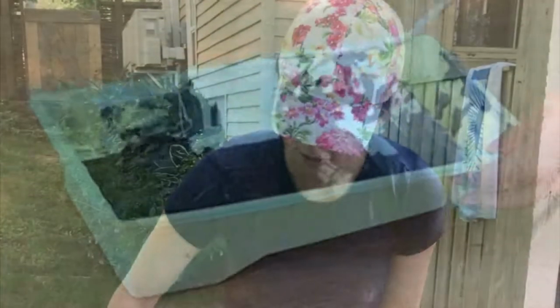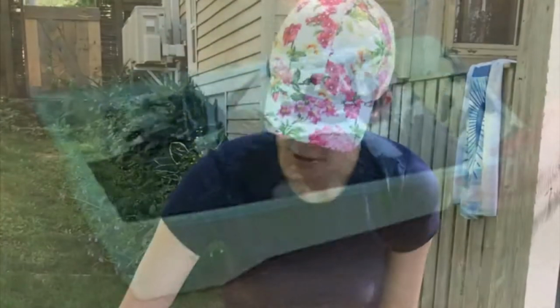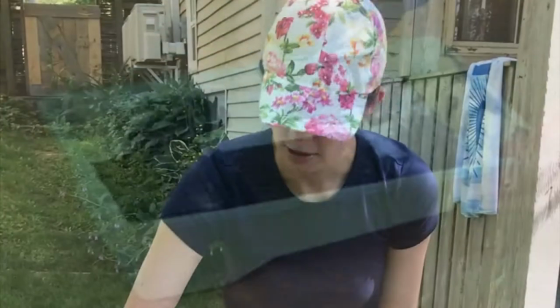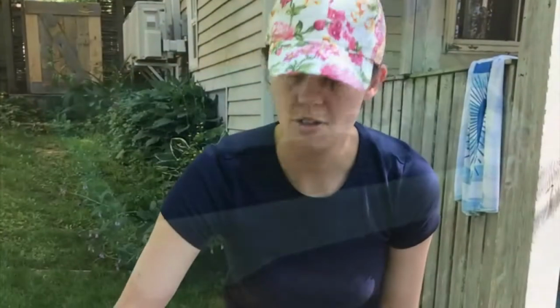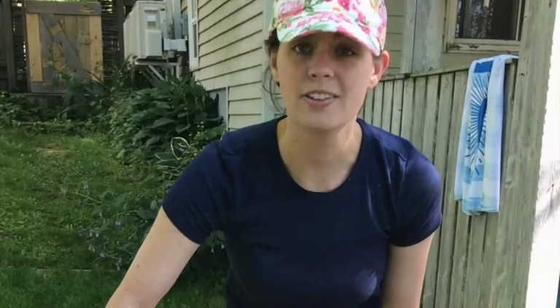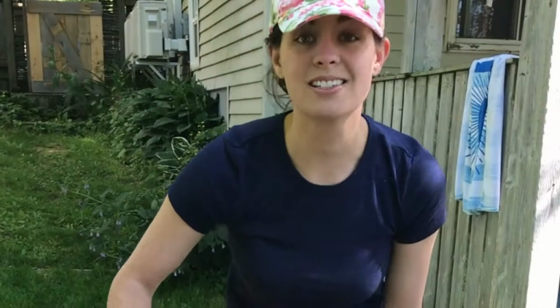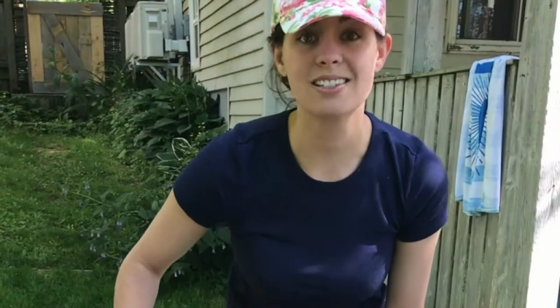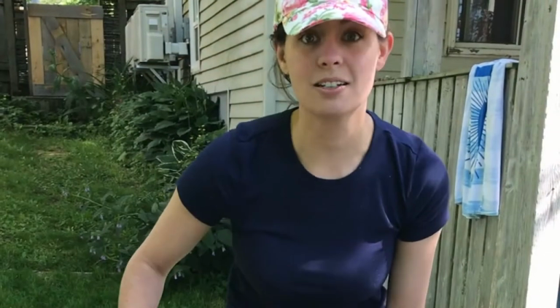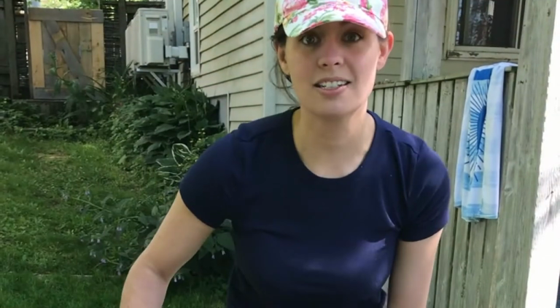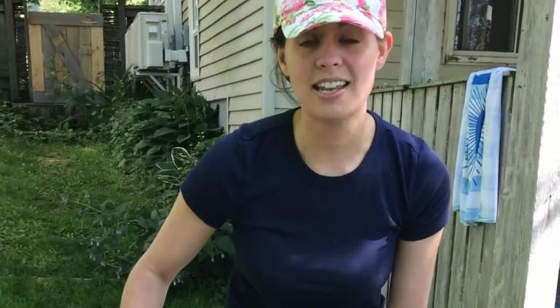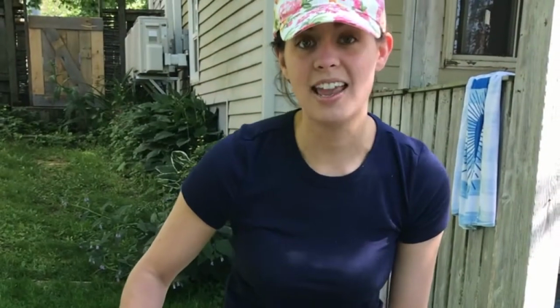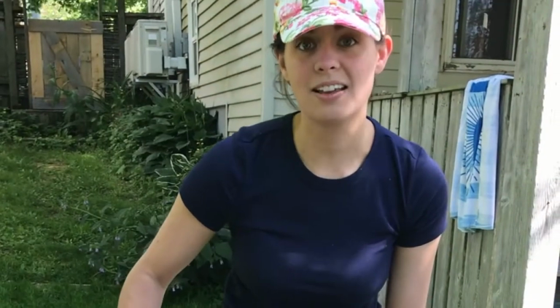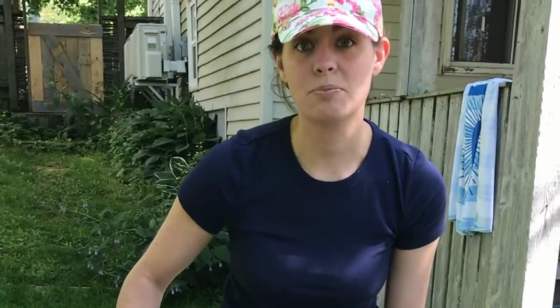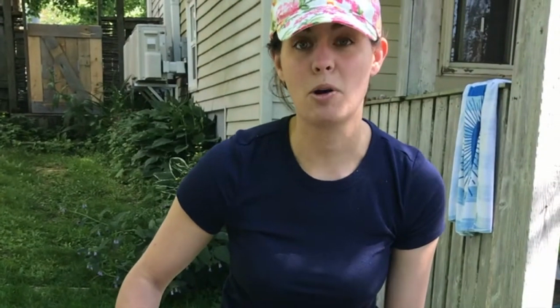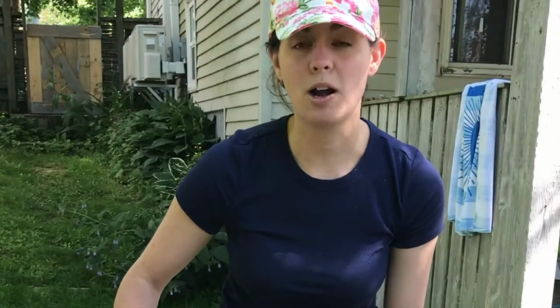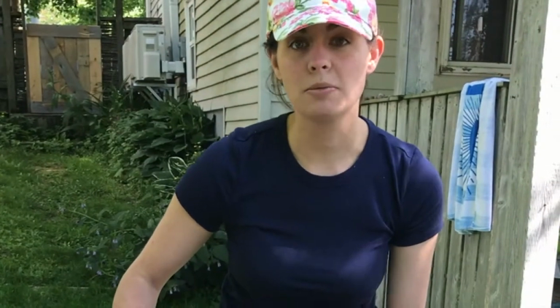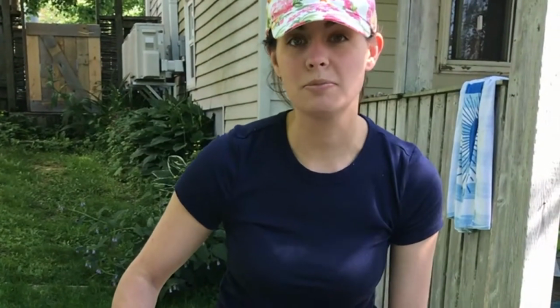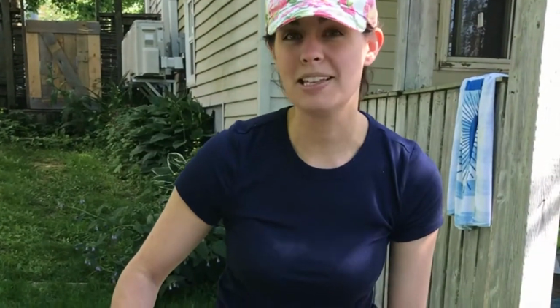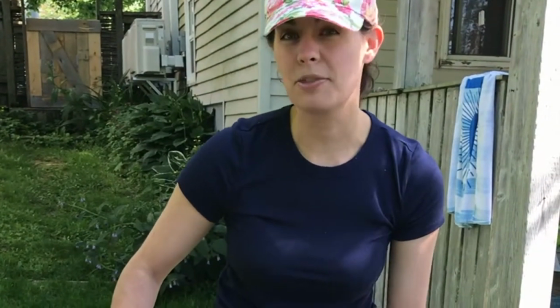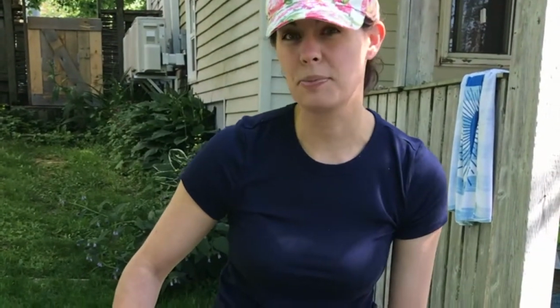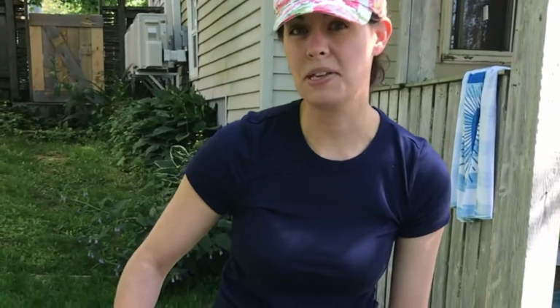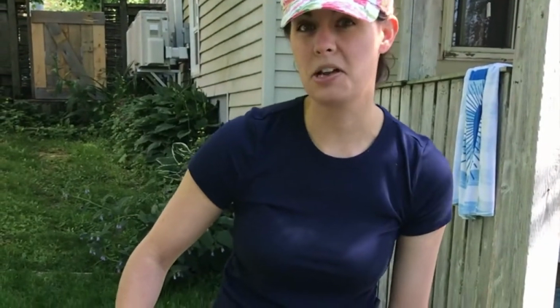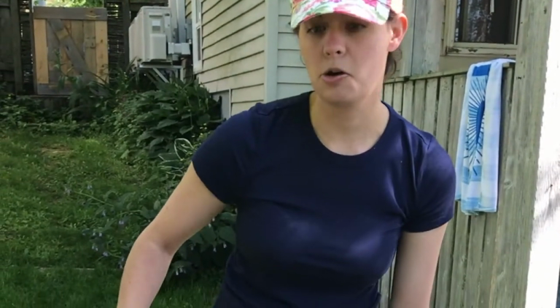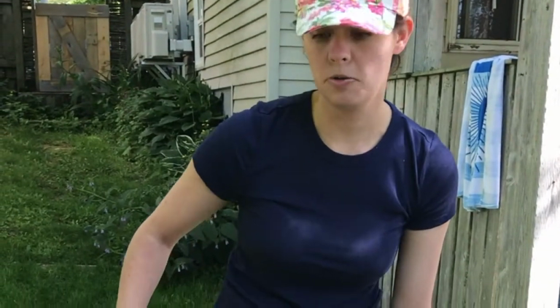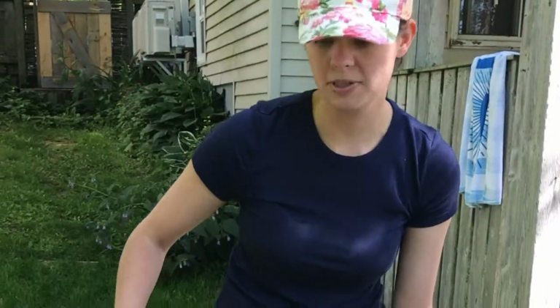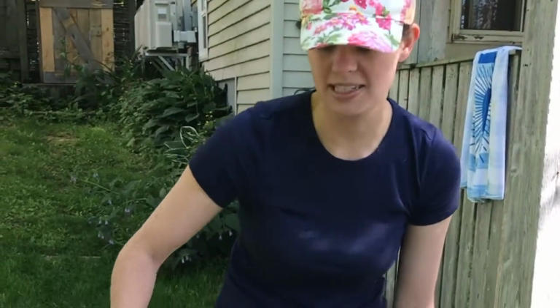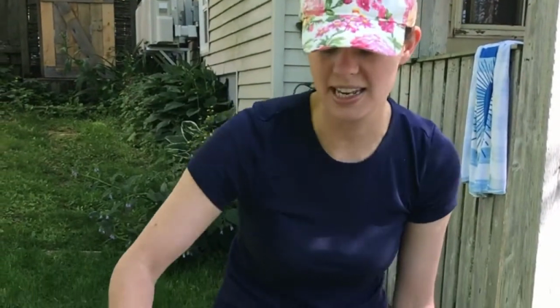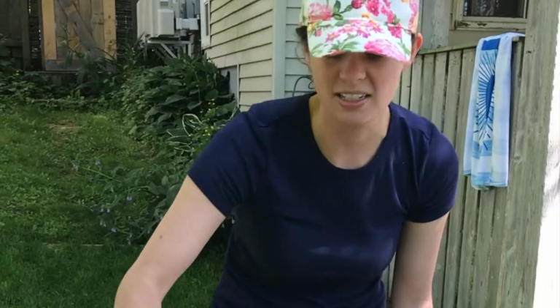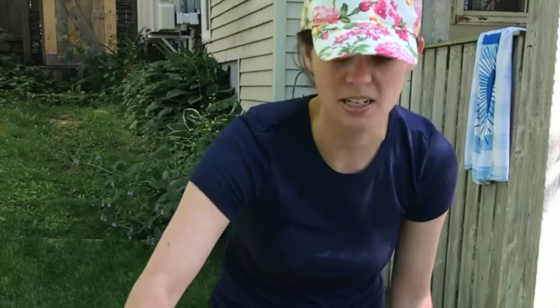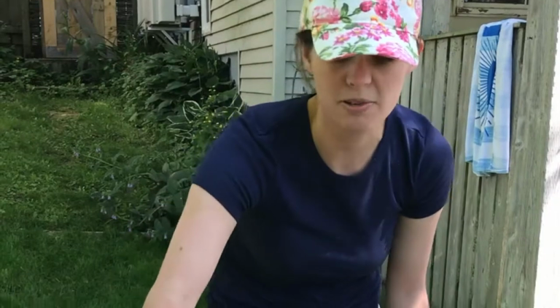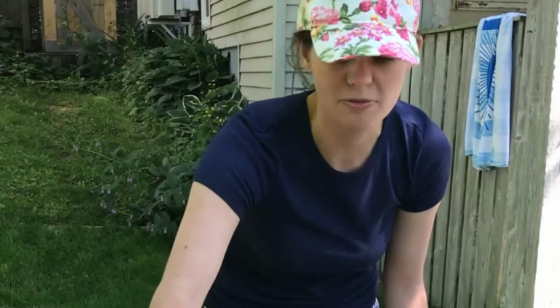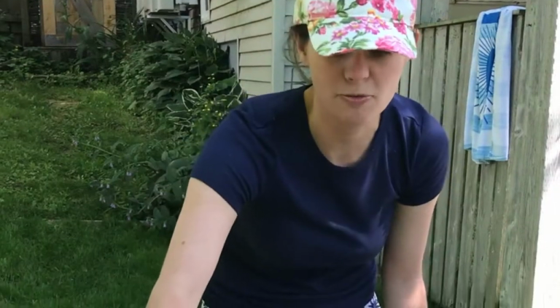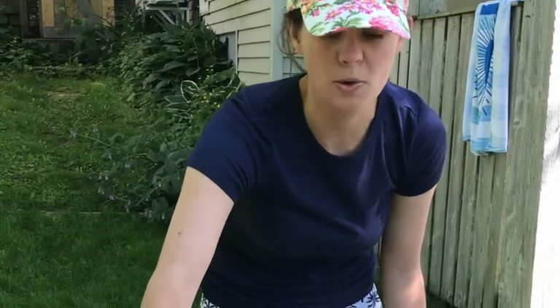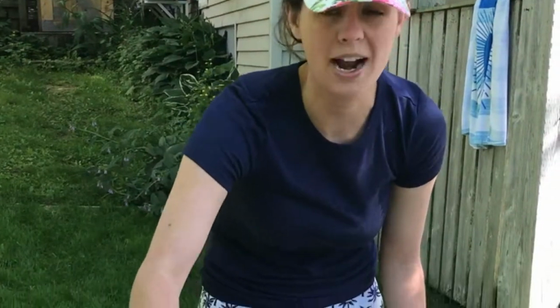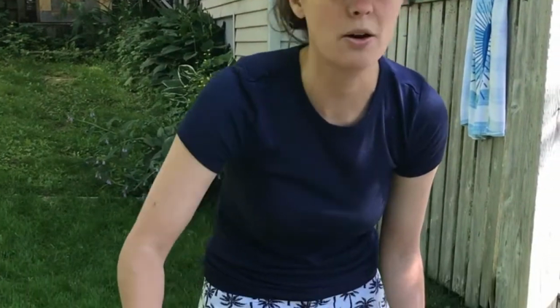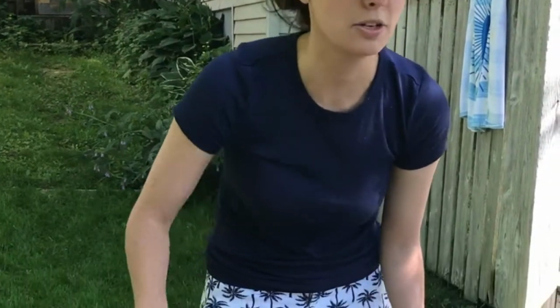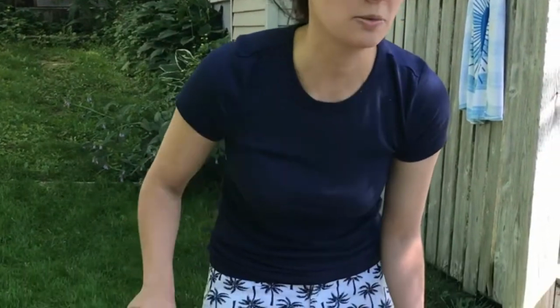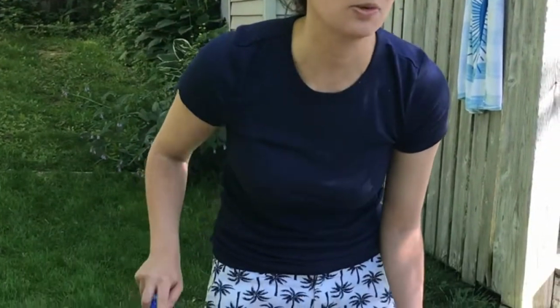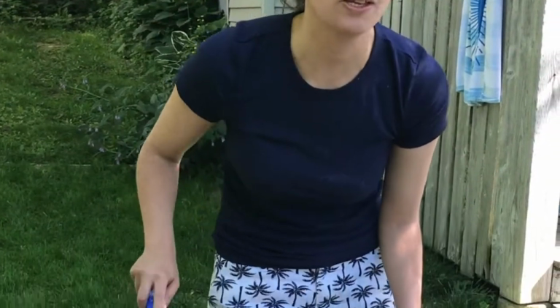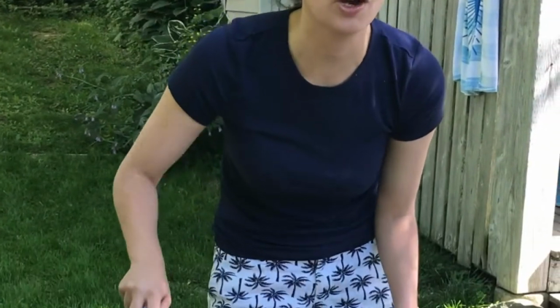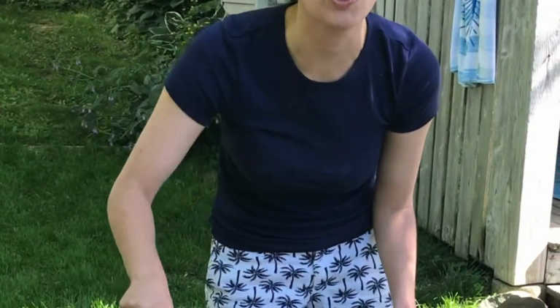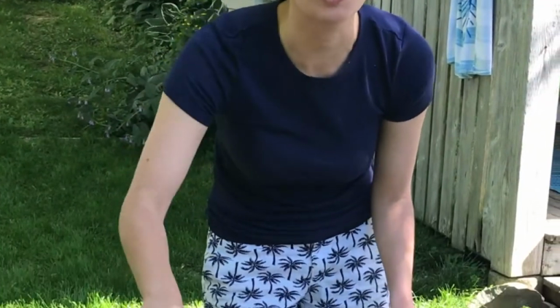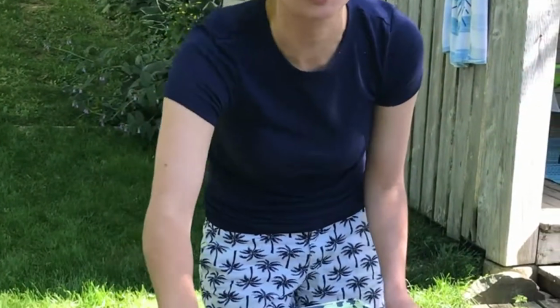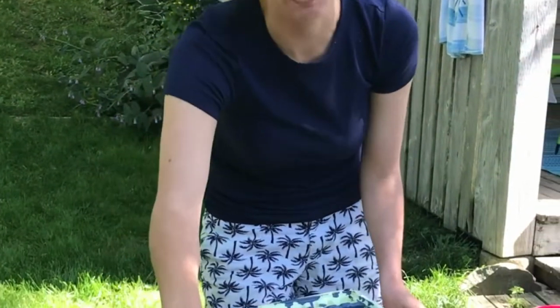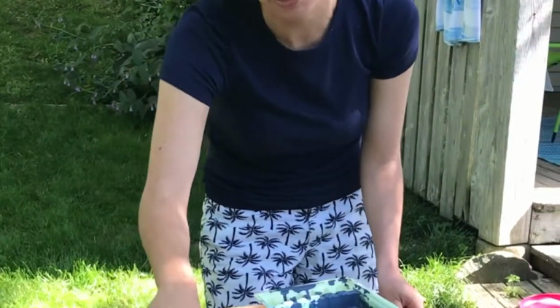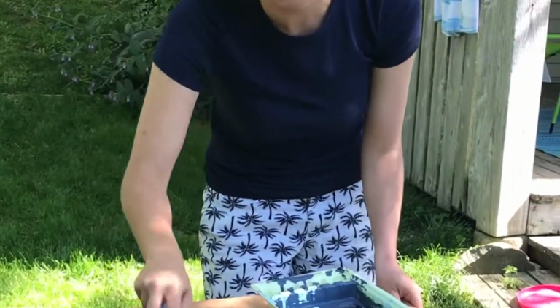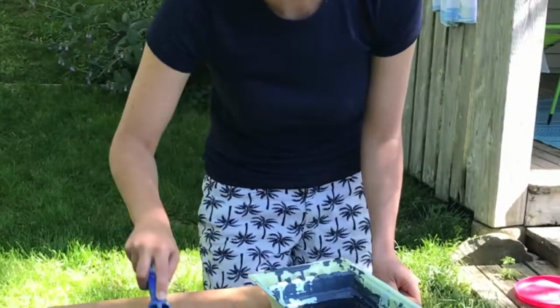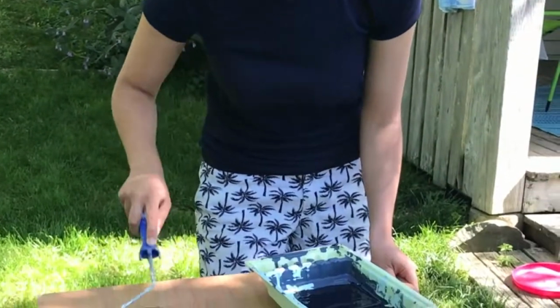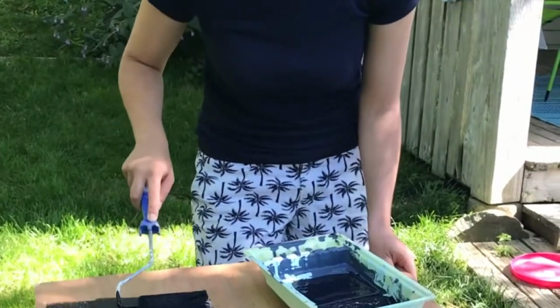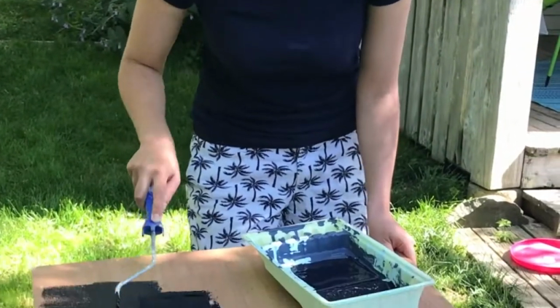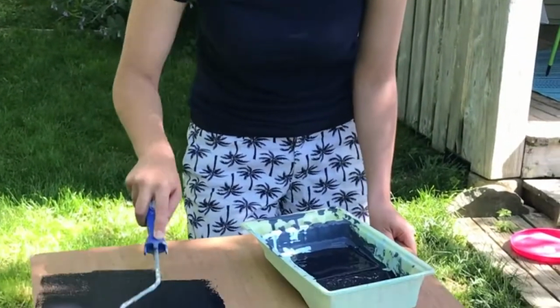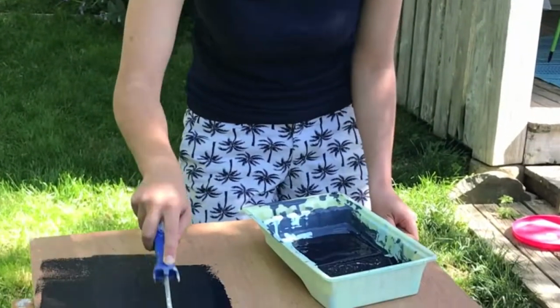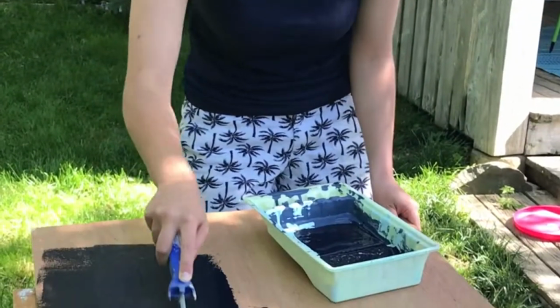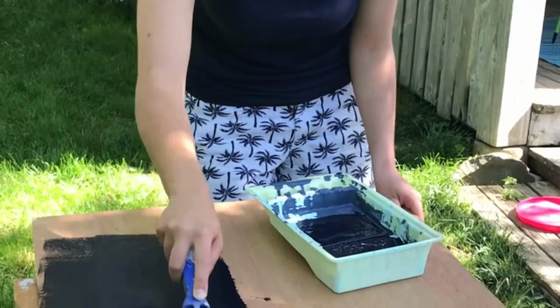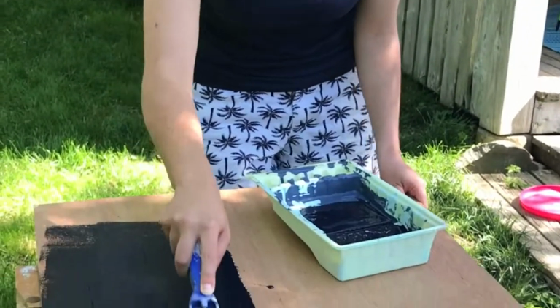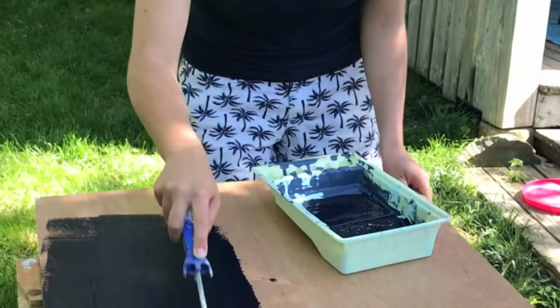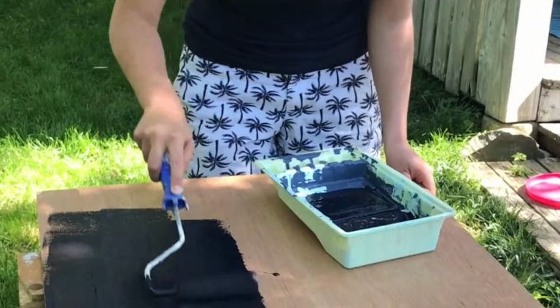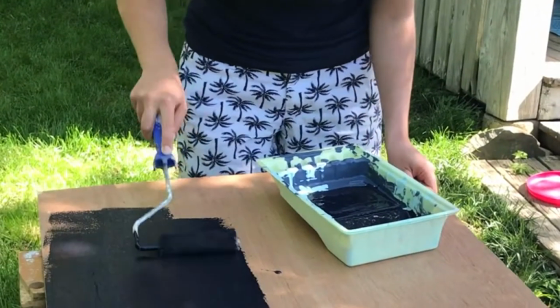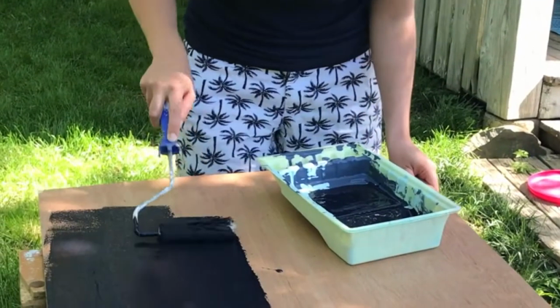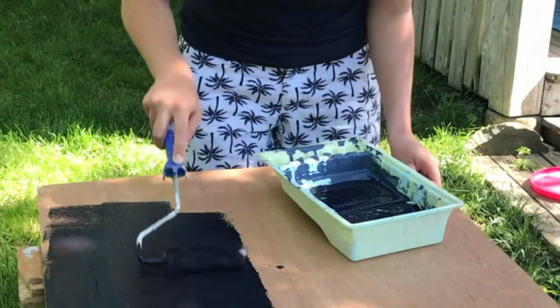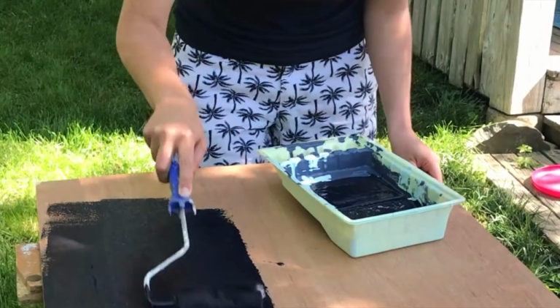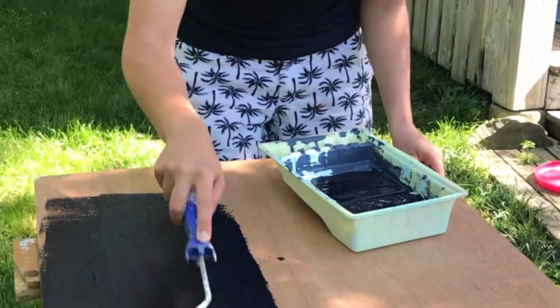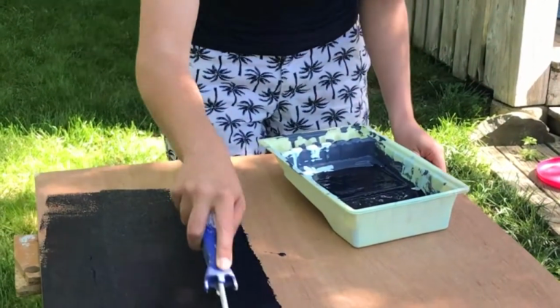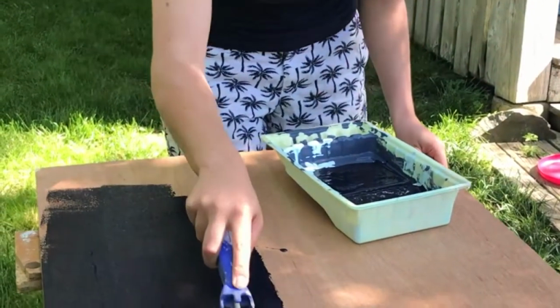This is gonna take probably three coats and it's gonna be four hours between coats, so the project won't be finished today but we'll get a good start.